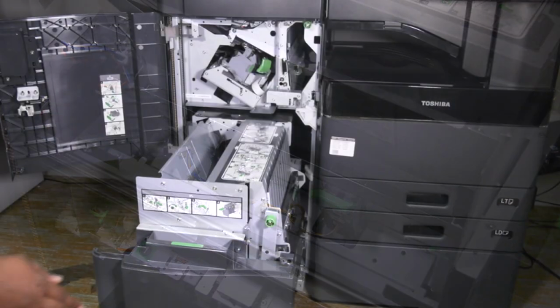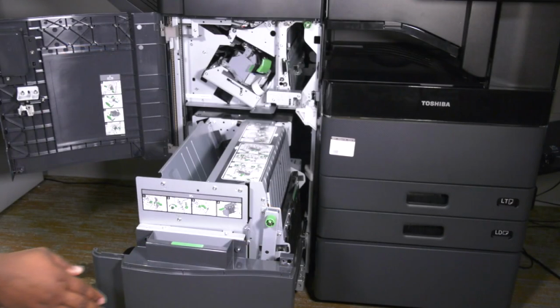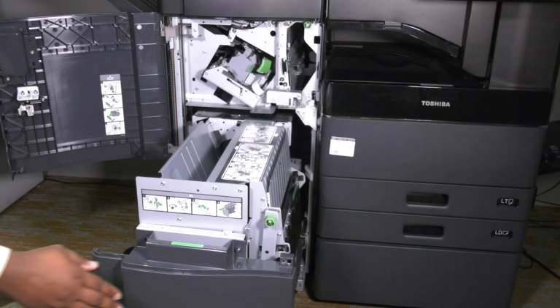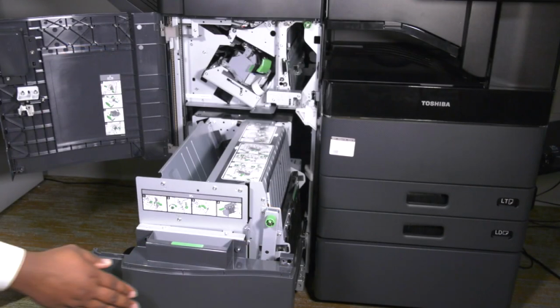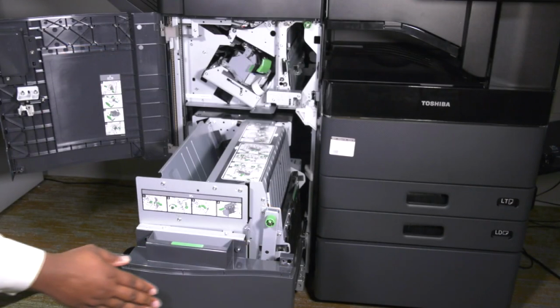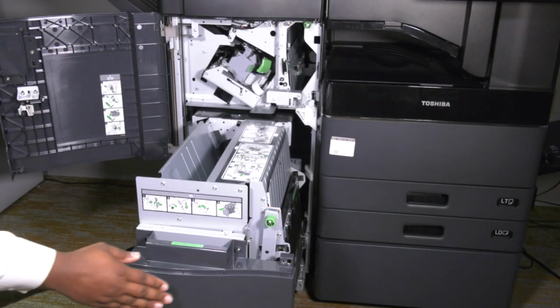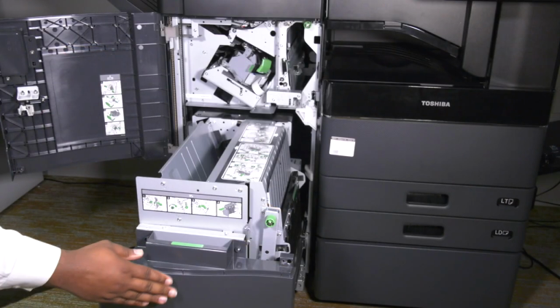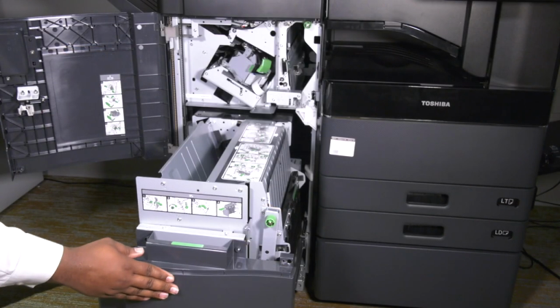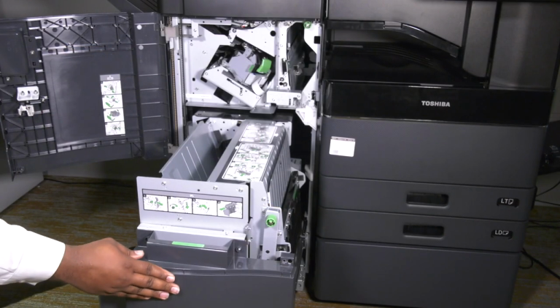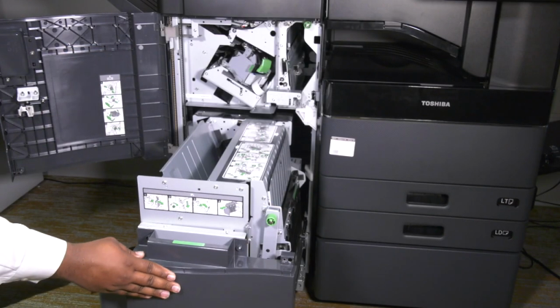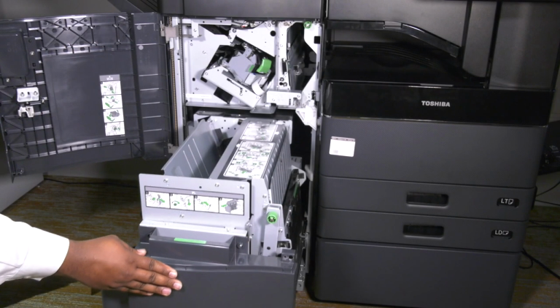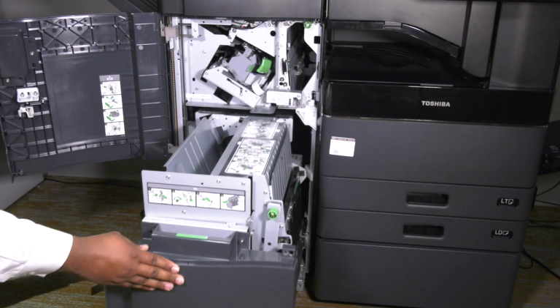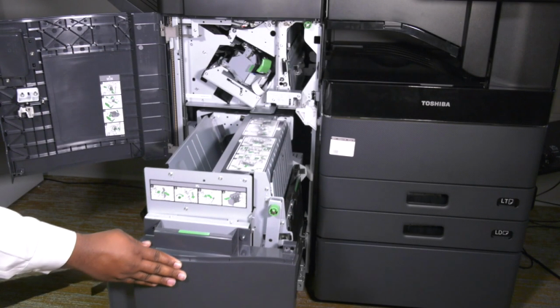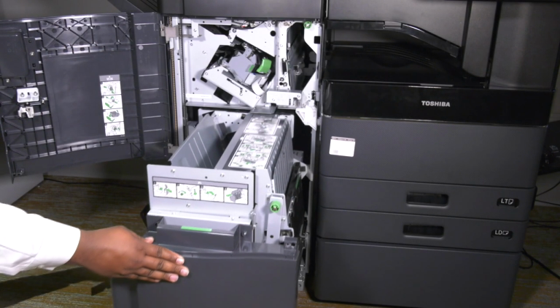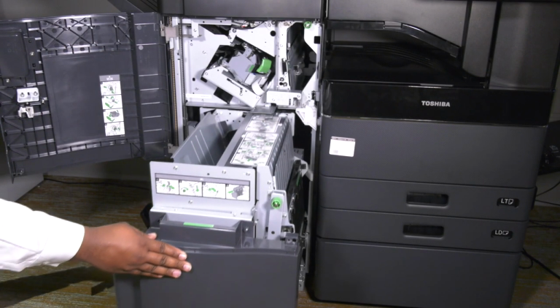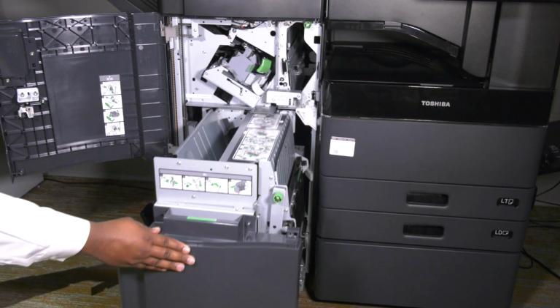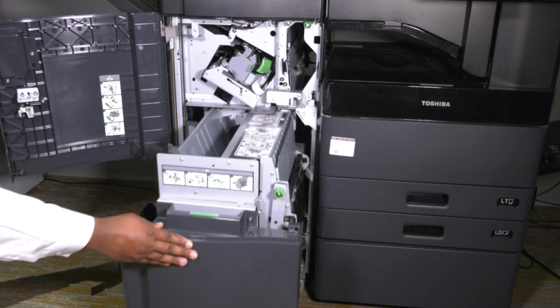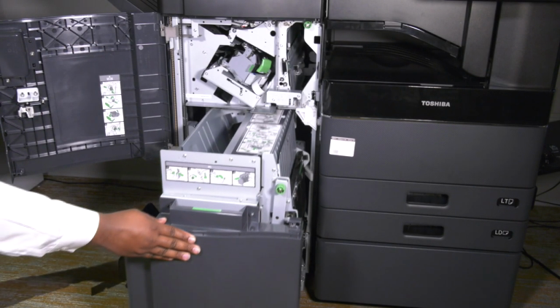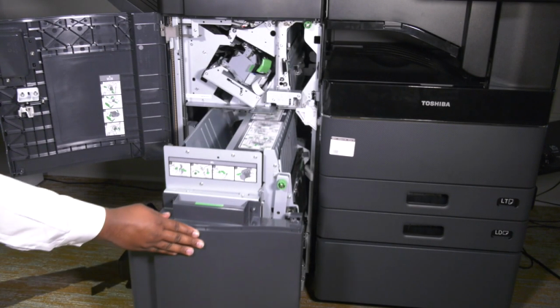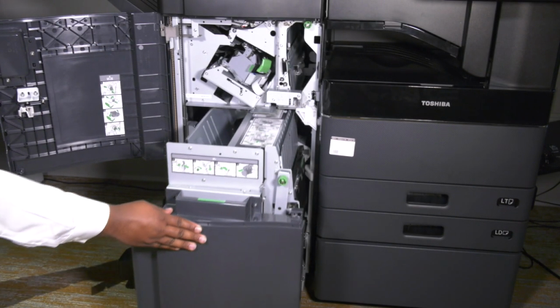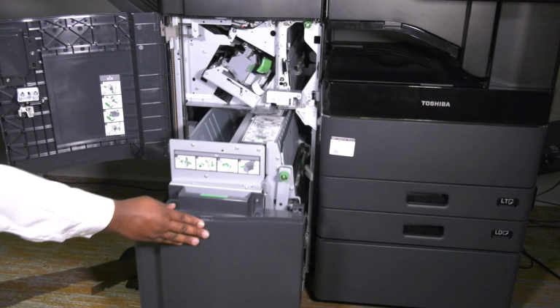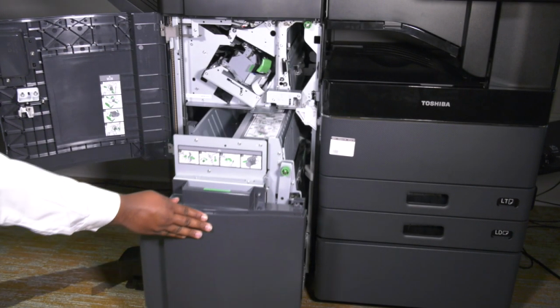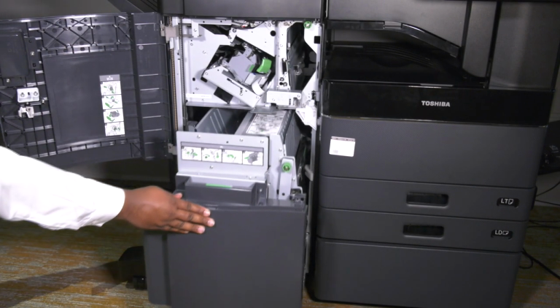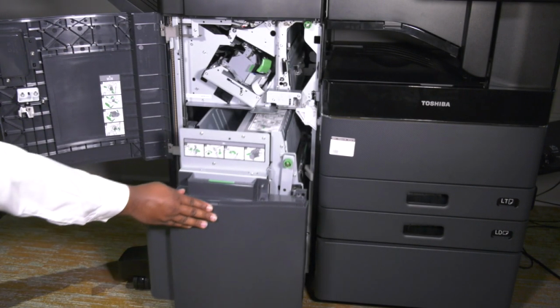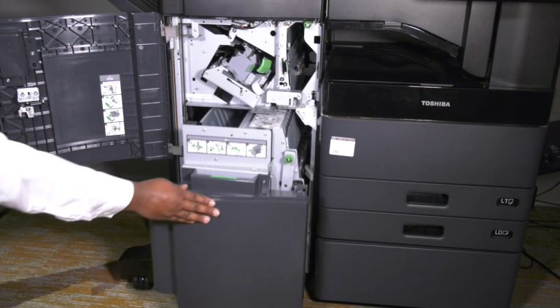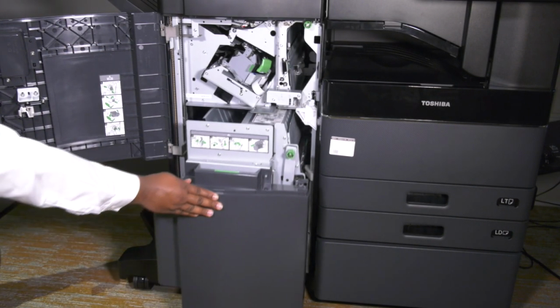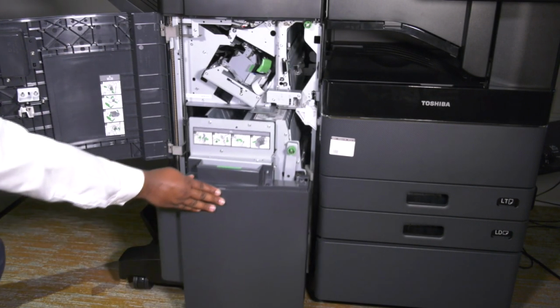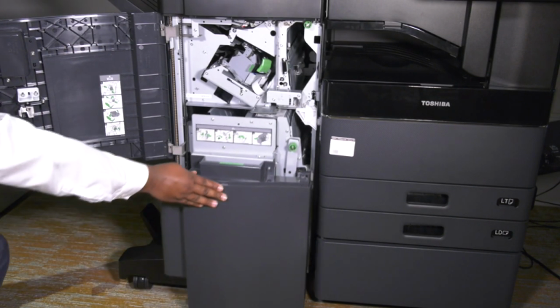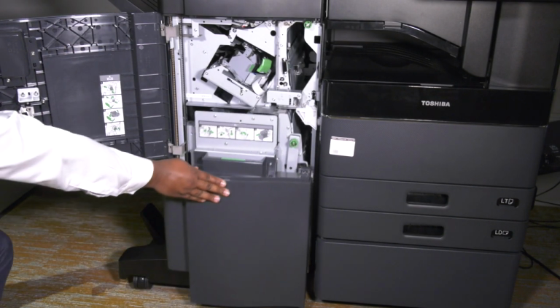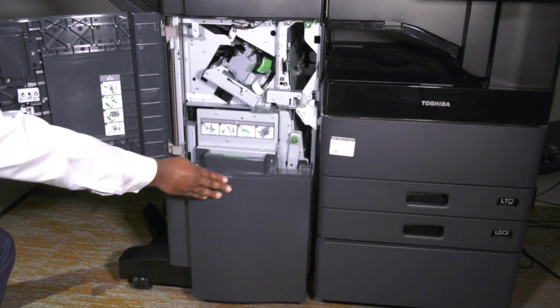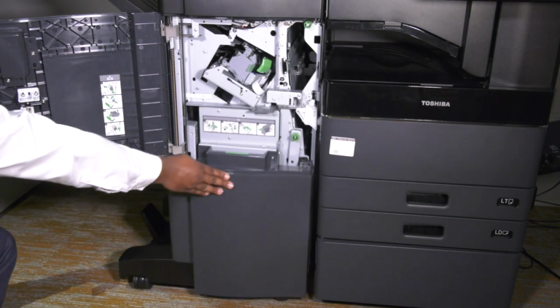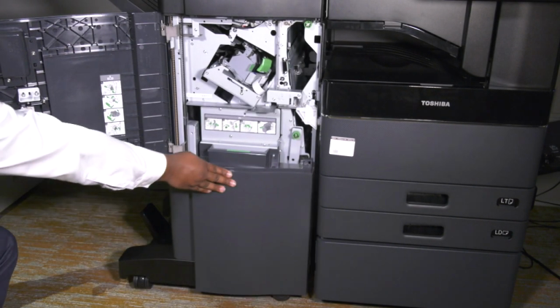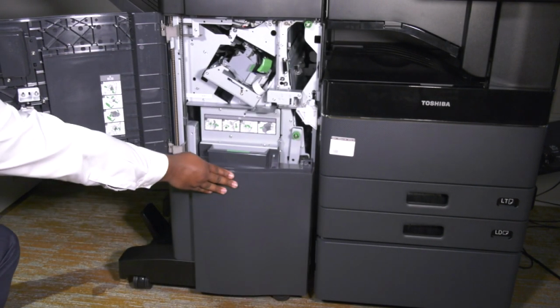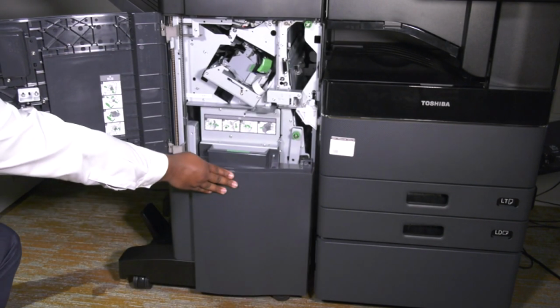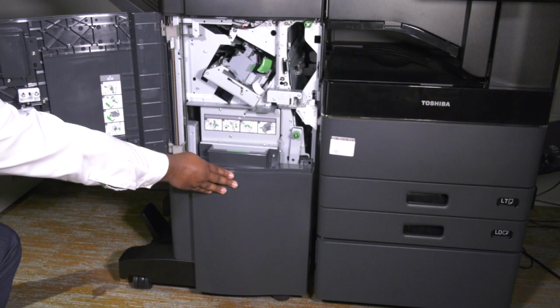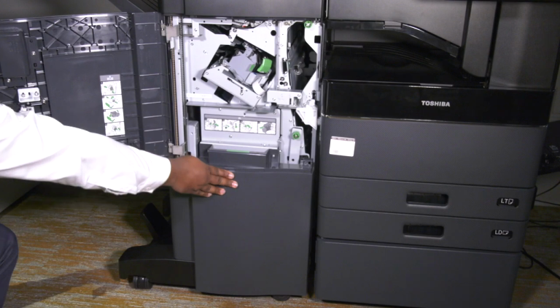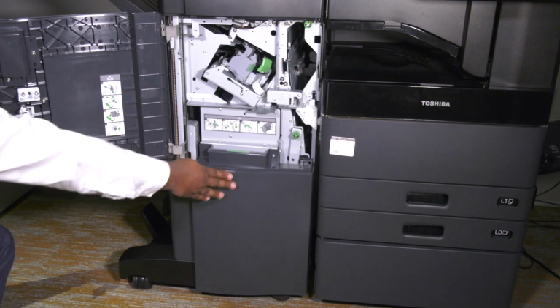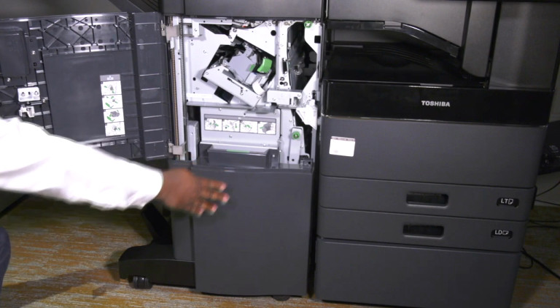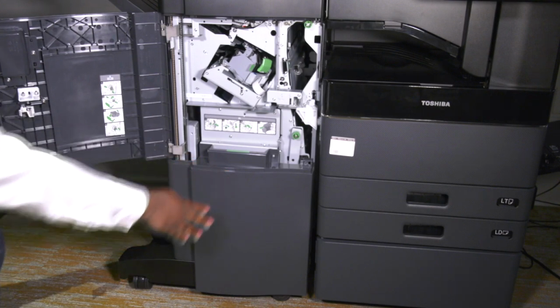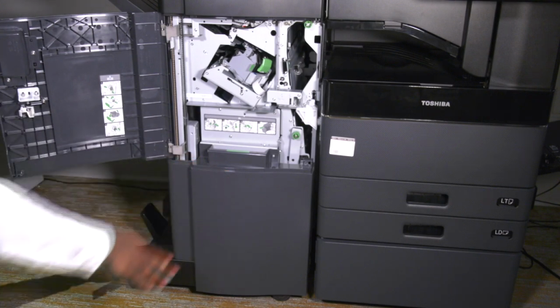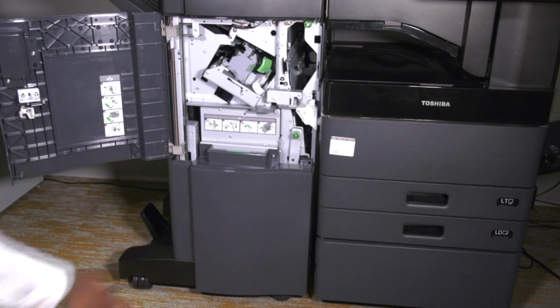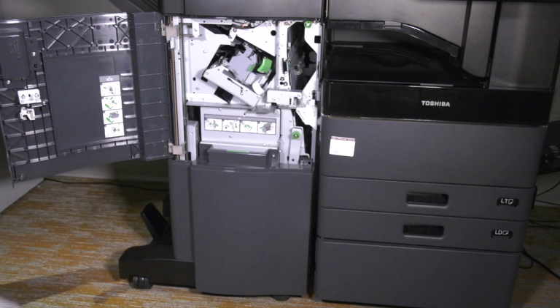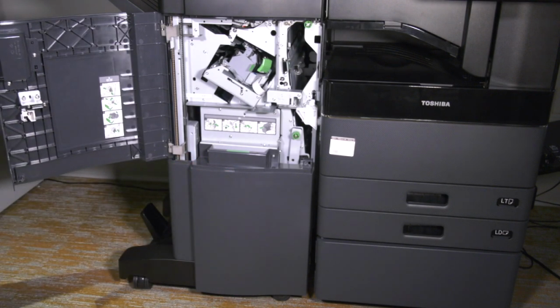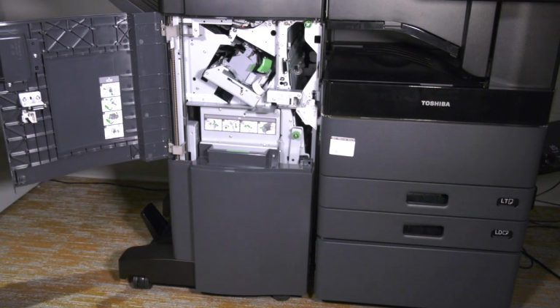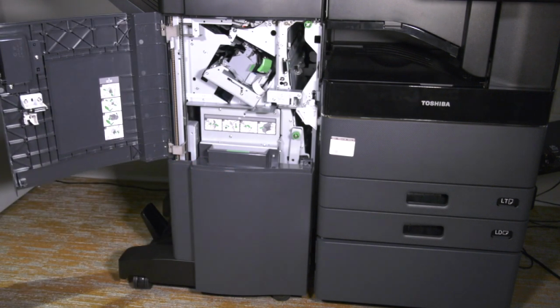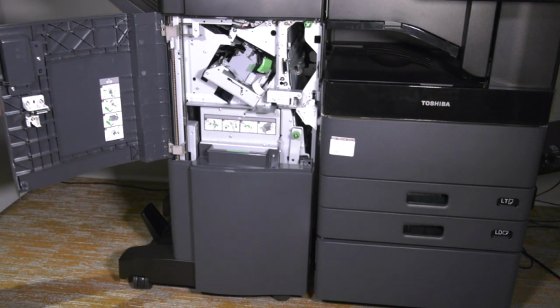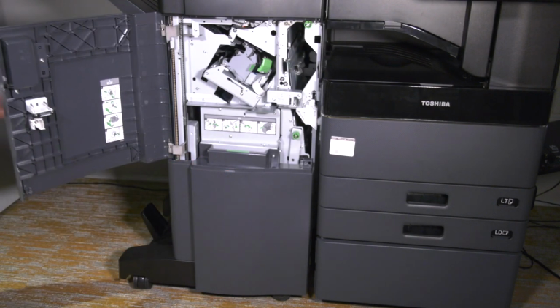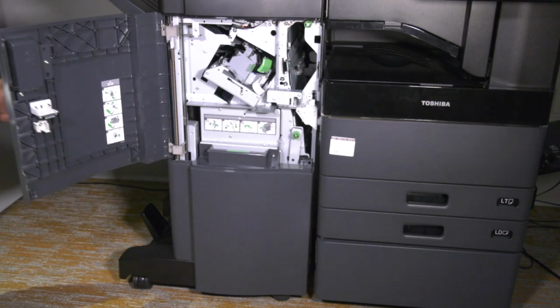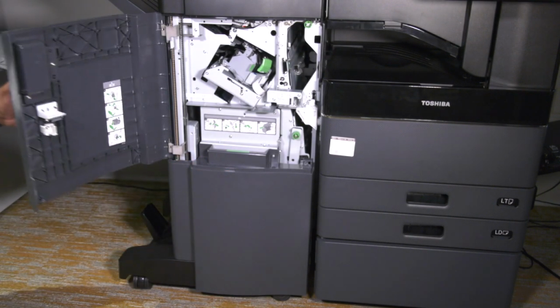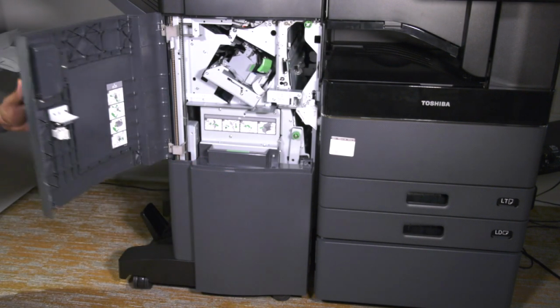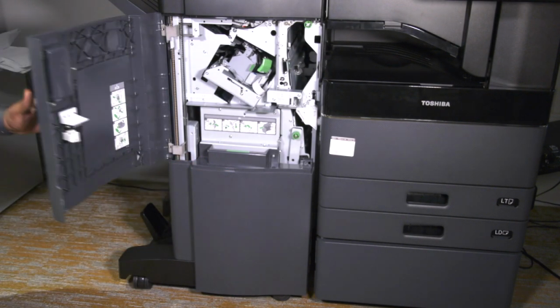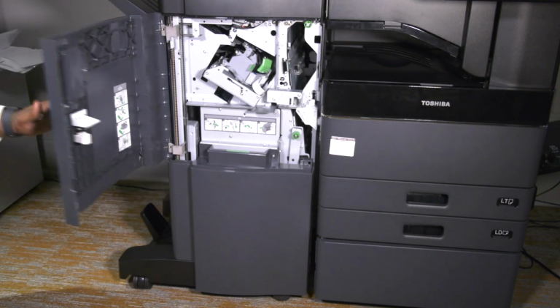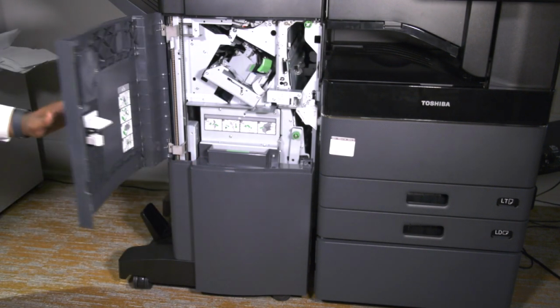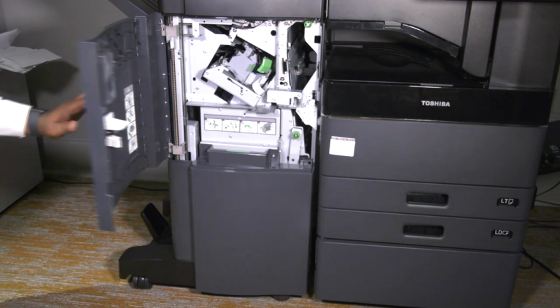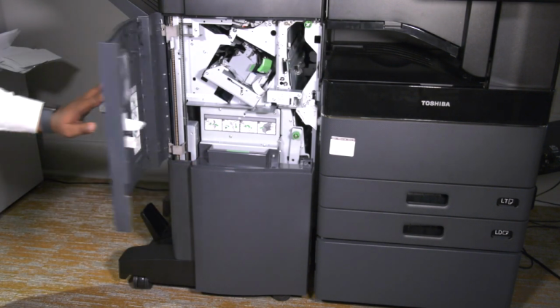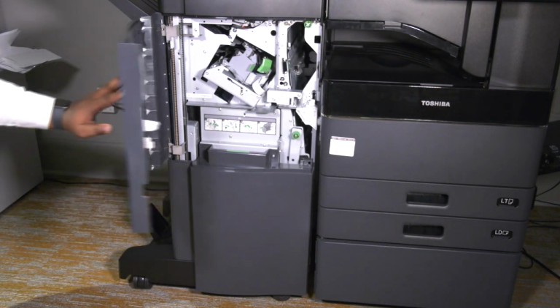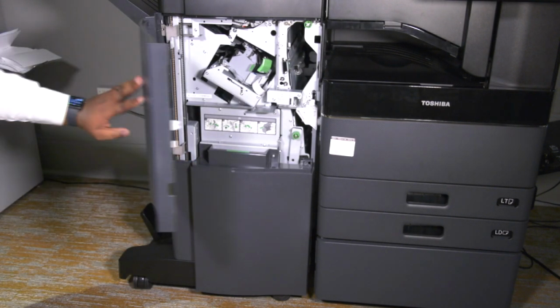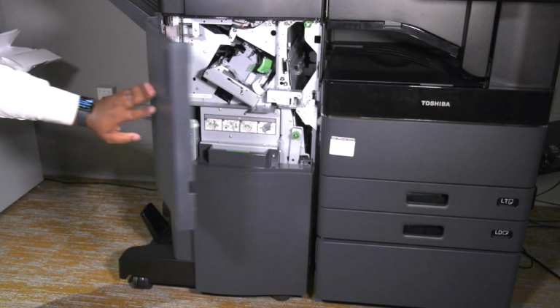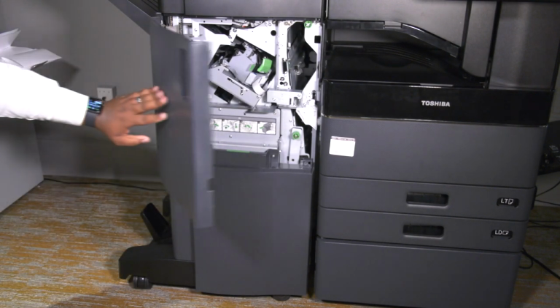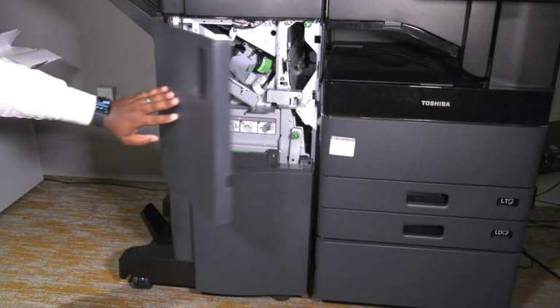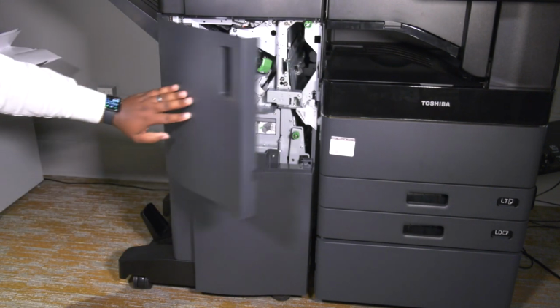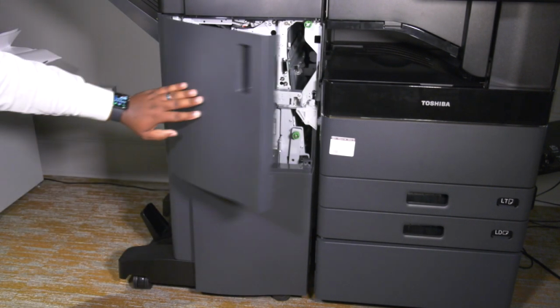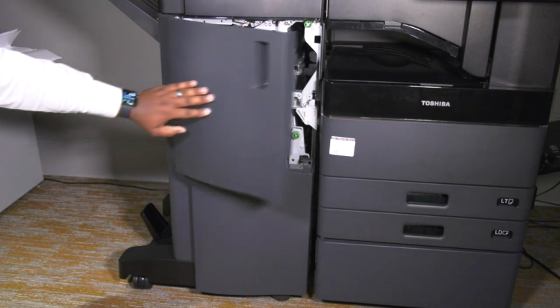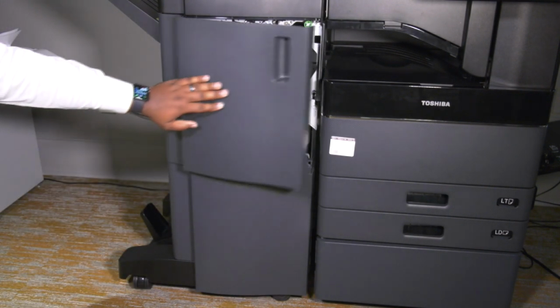Close the saddle stitch module firmly and then close the front door of the machine. You may resume stapling.